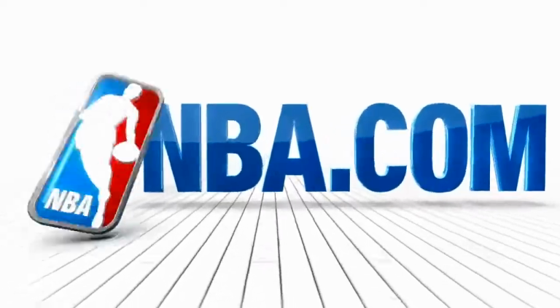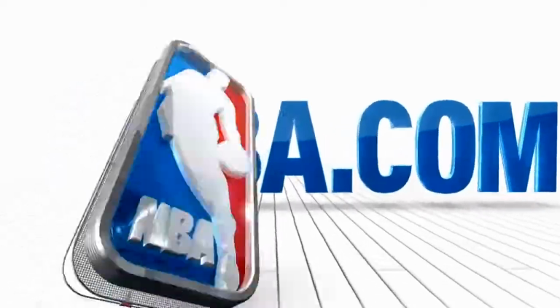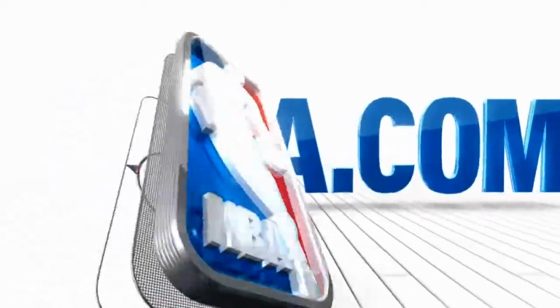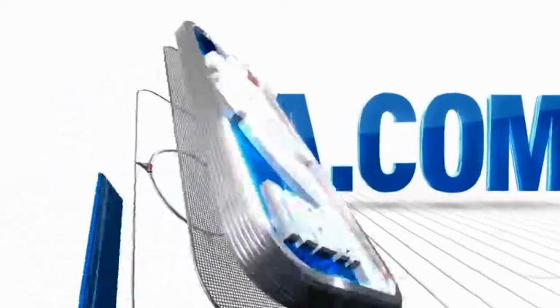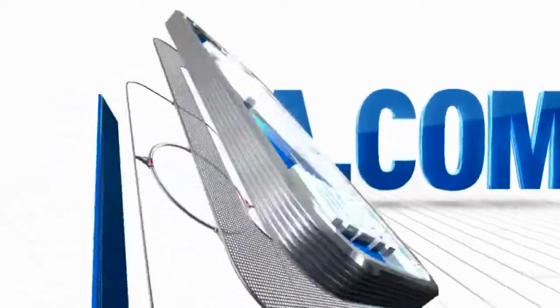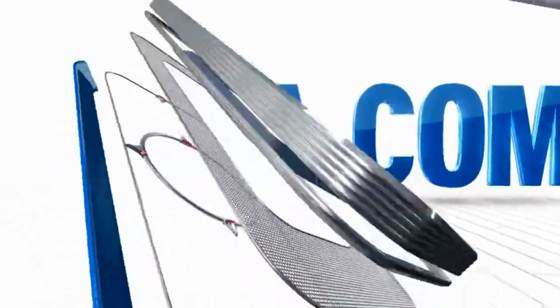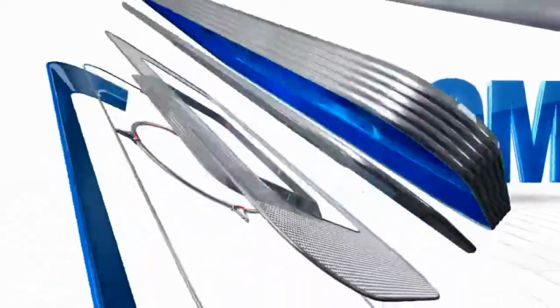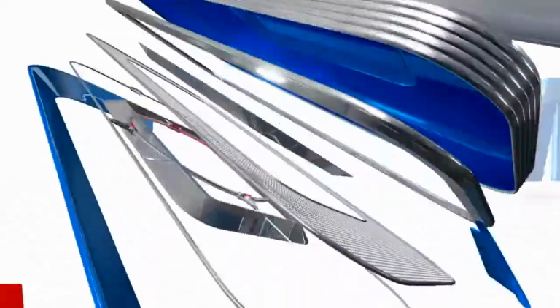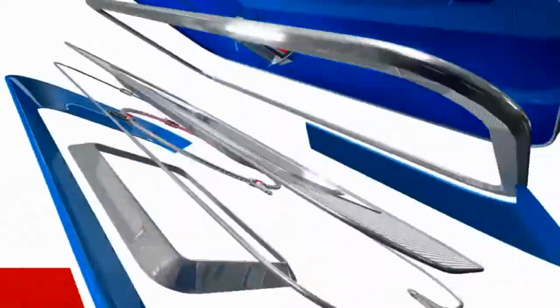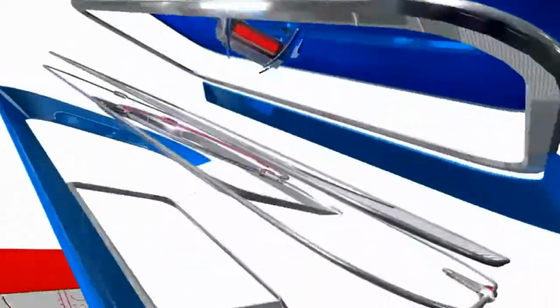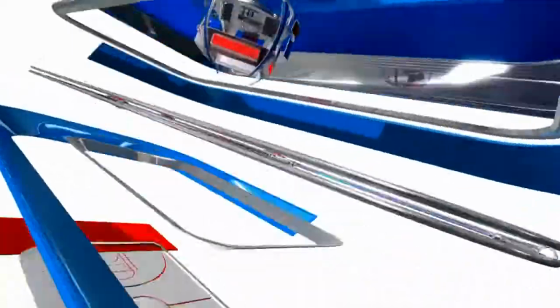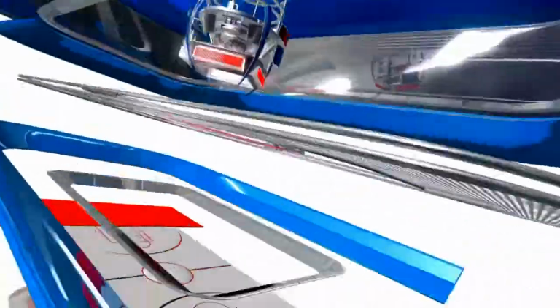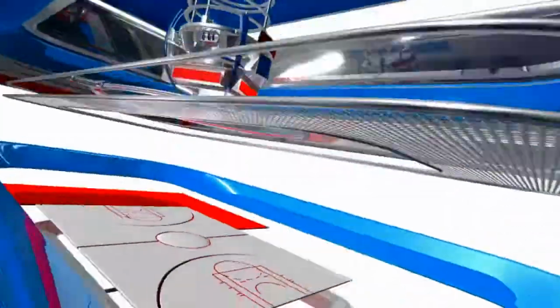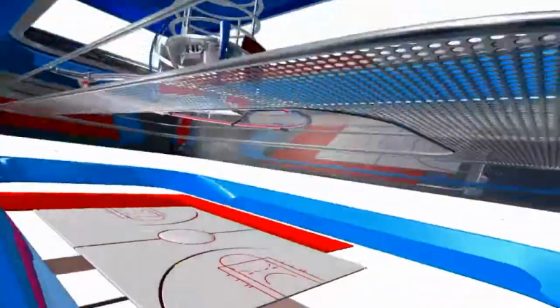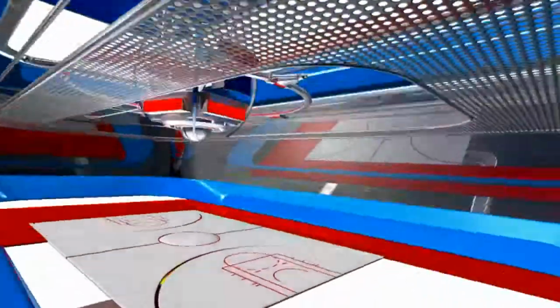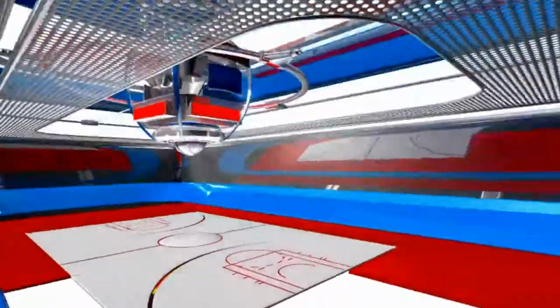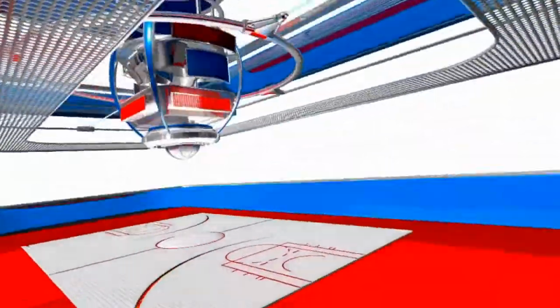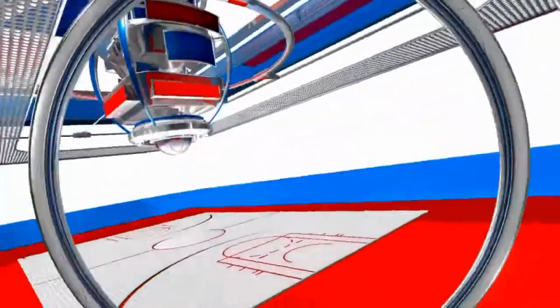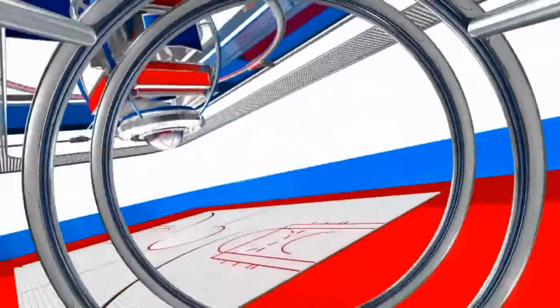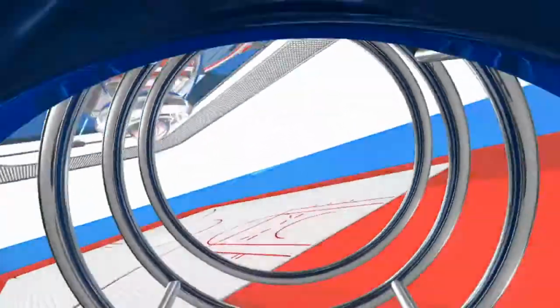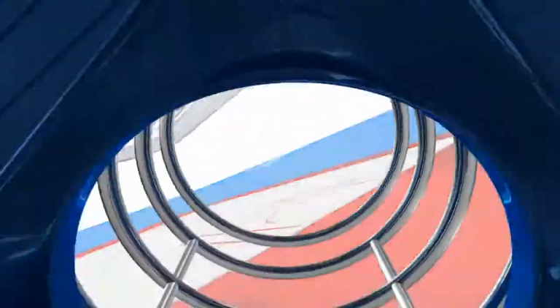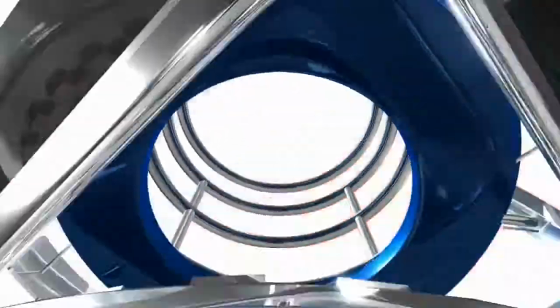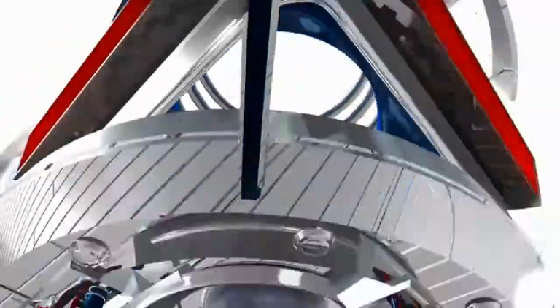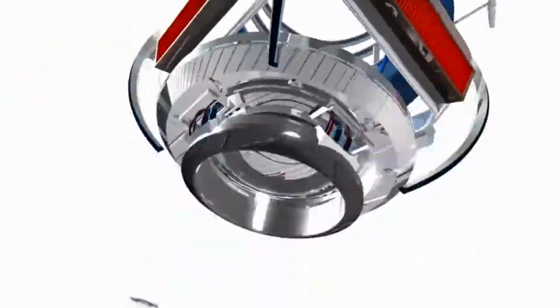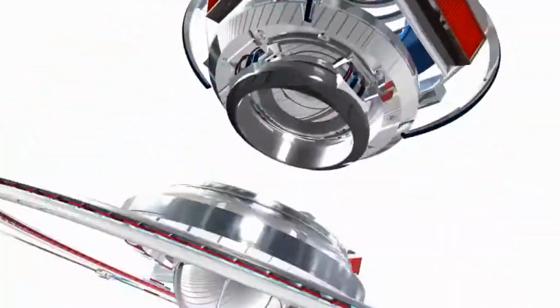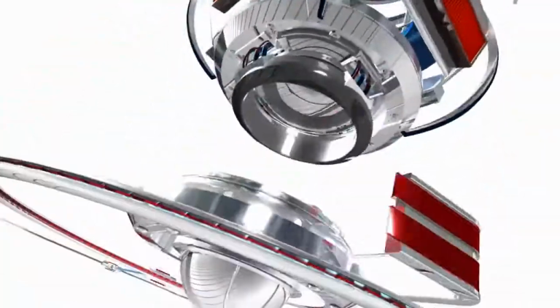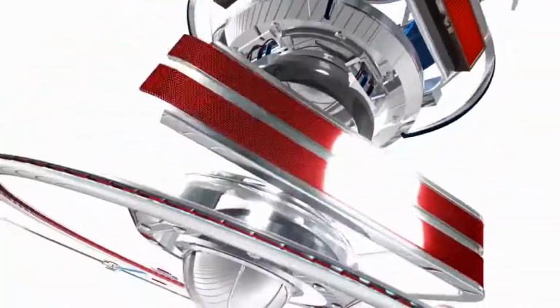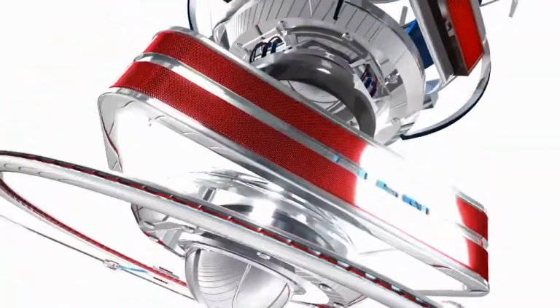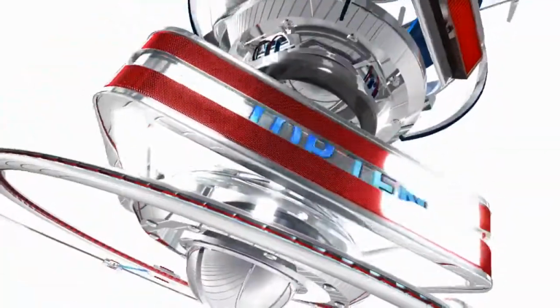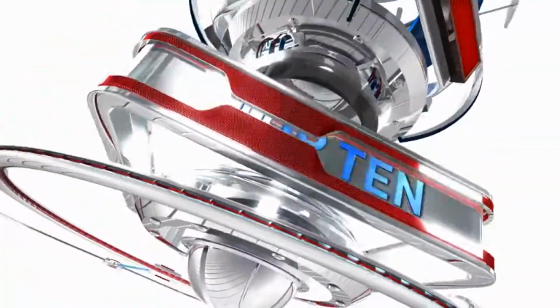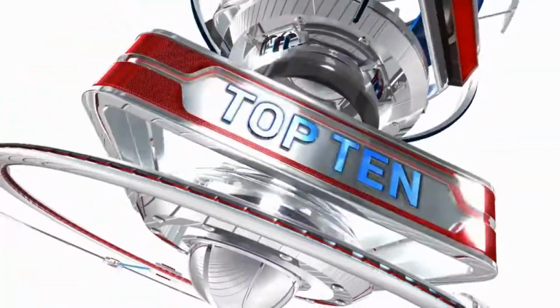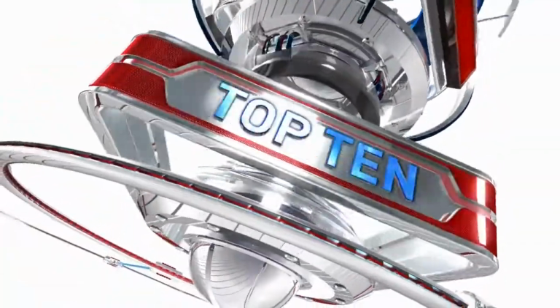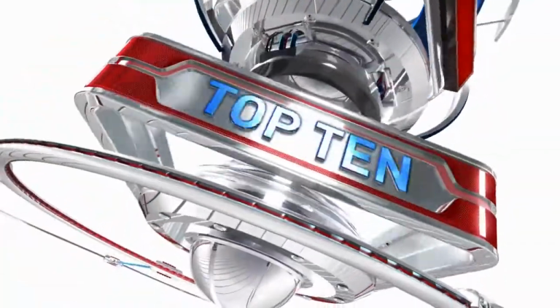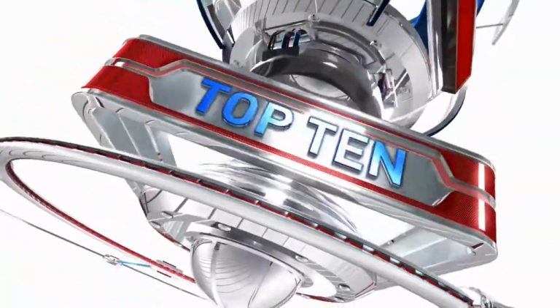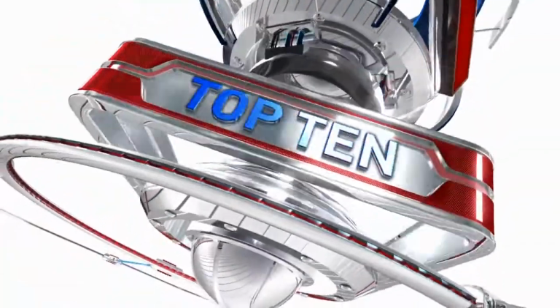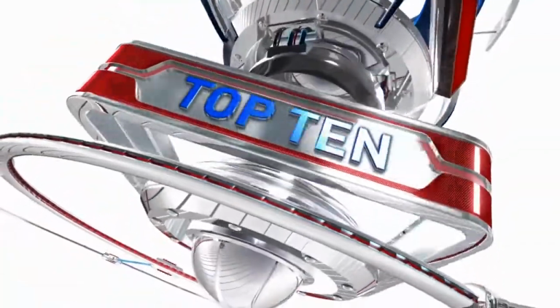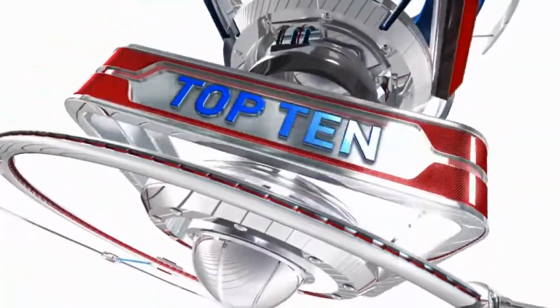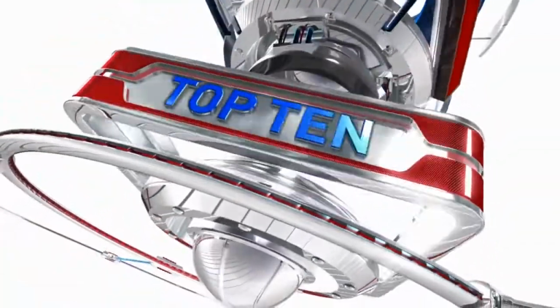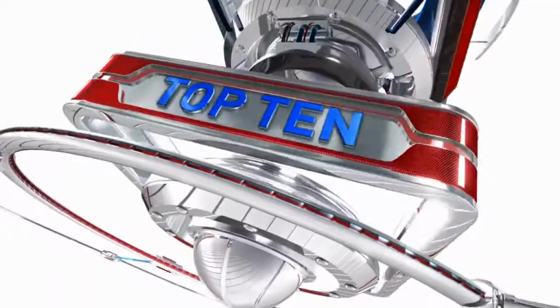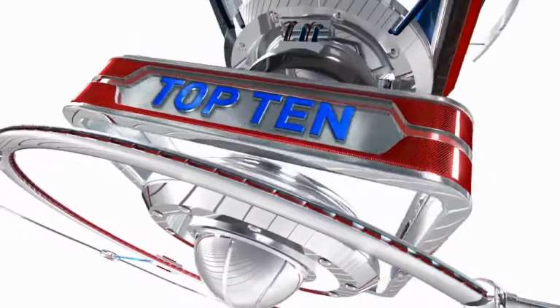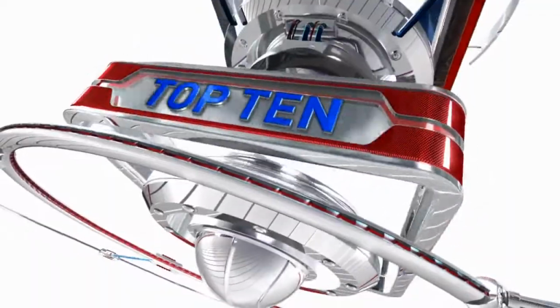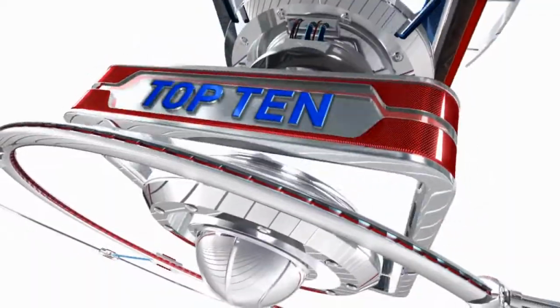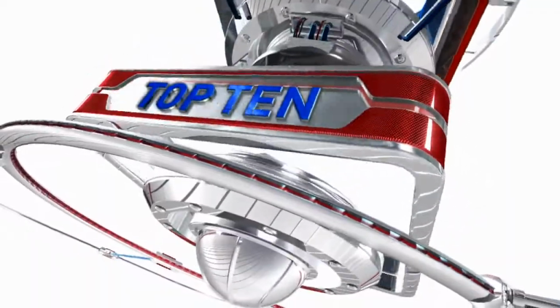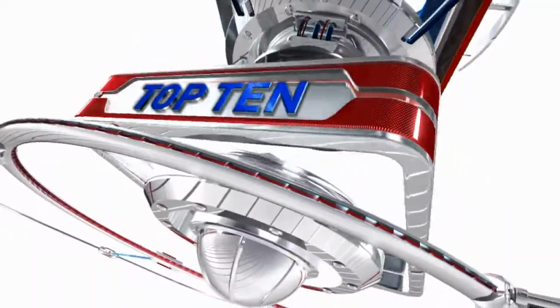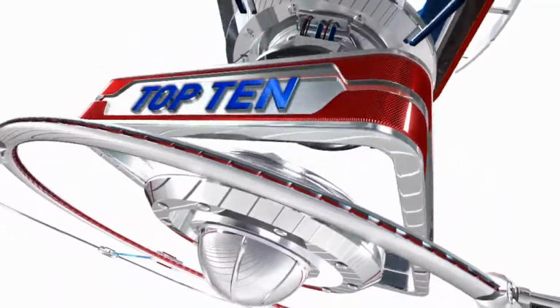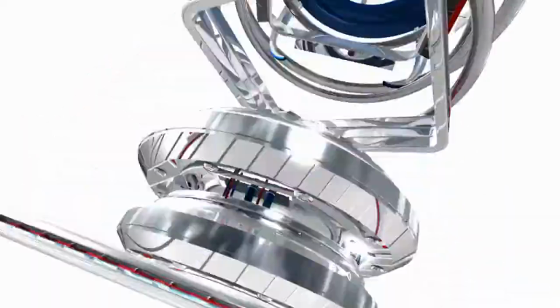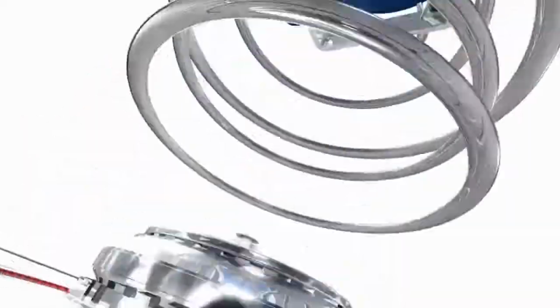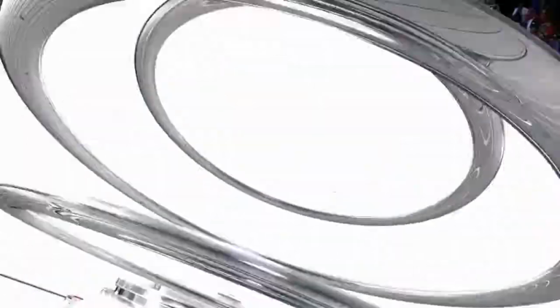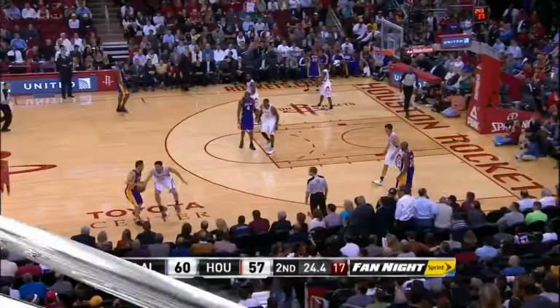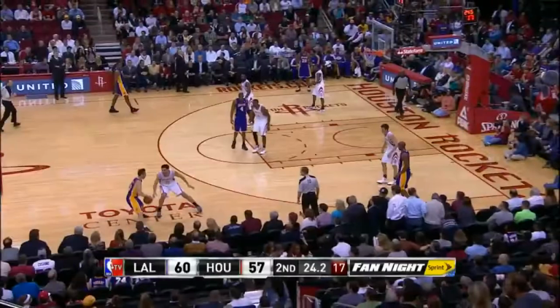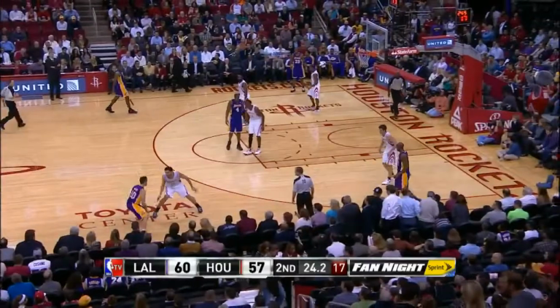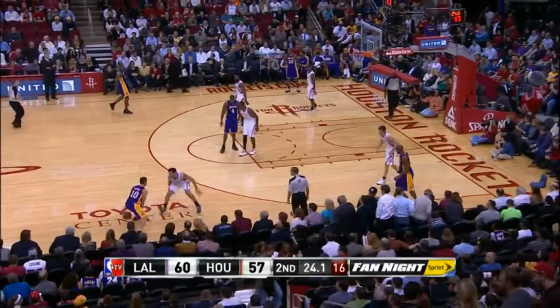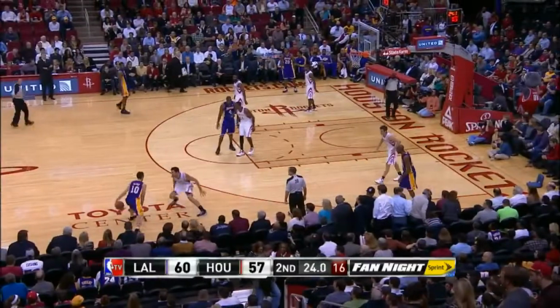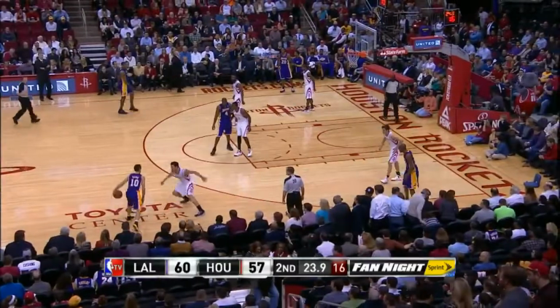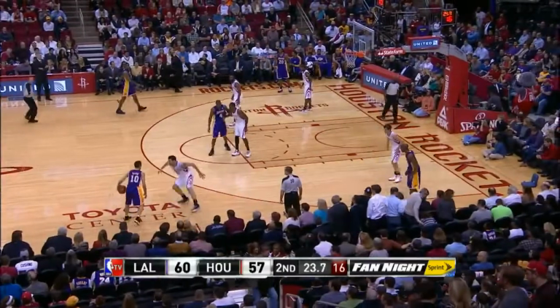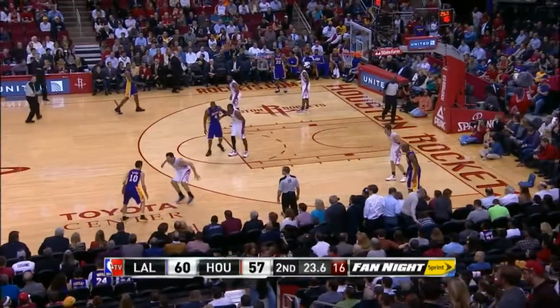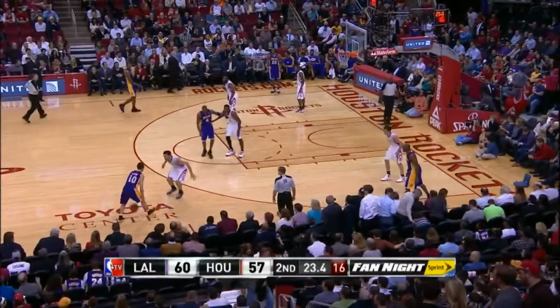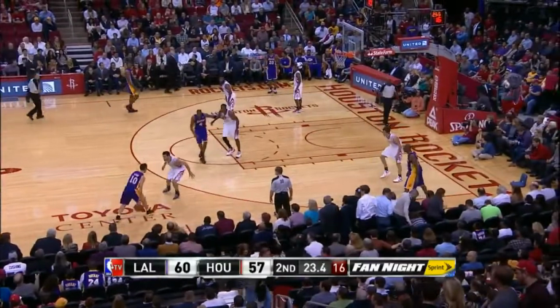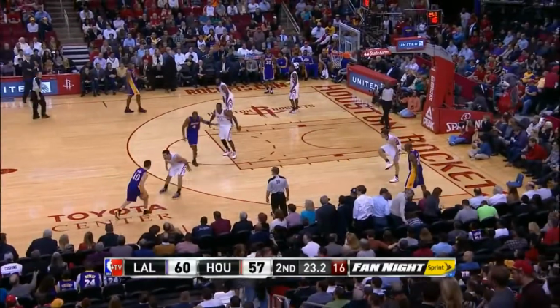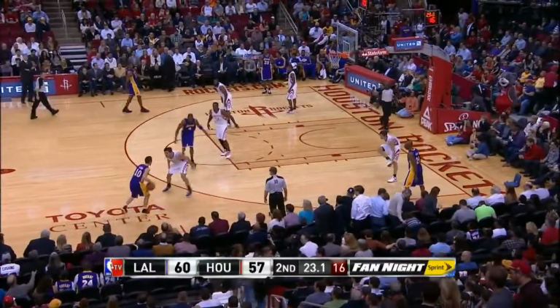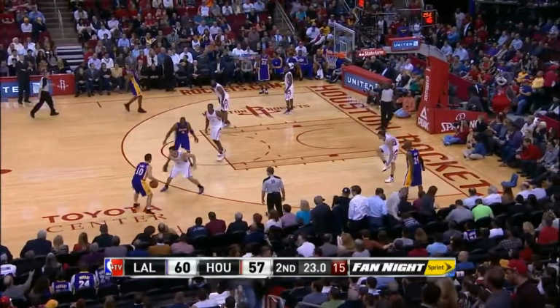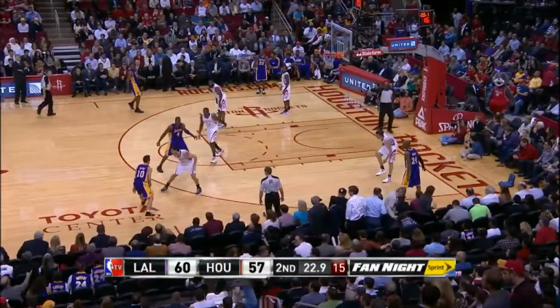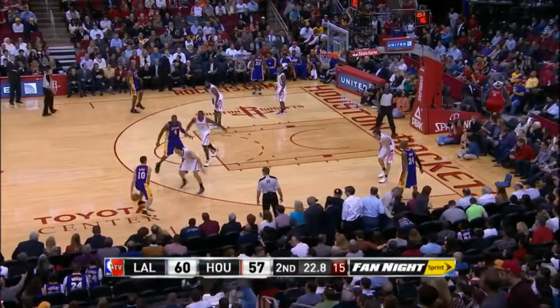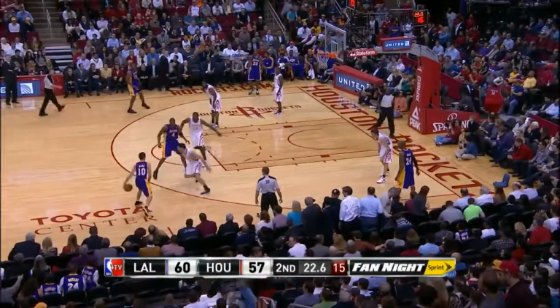Just five NBA games on a Tuesday, but the savvy viewer may notice a couple of additions here. It's your top 10 on NBA.com.